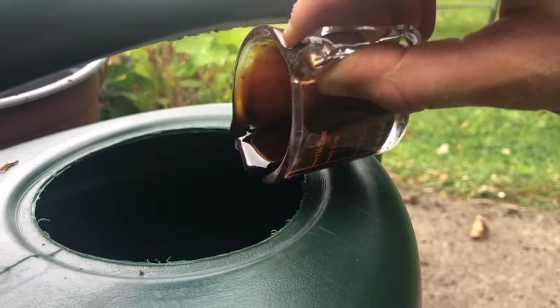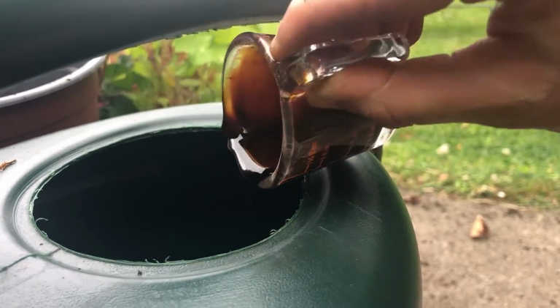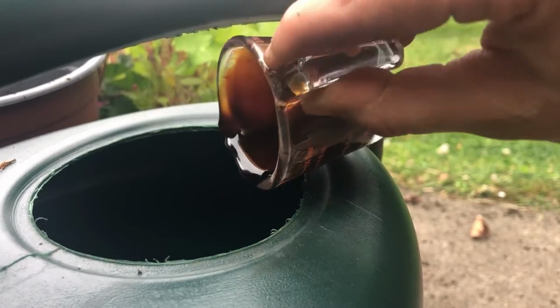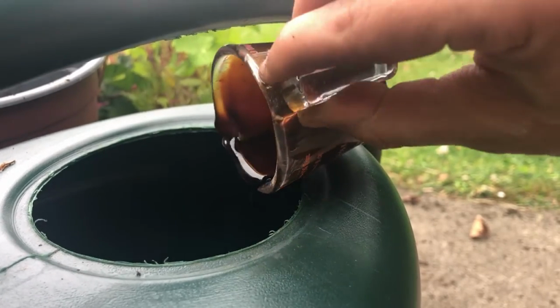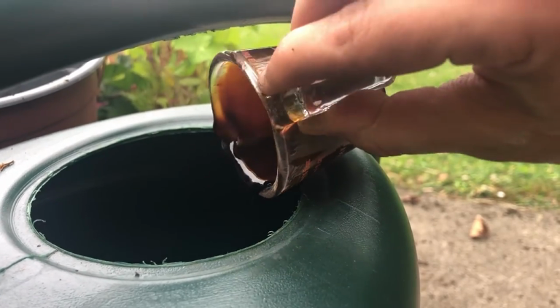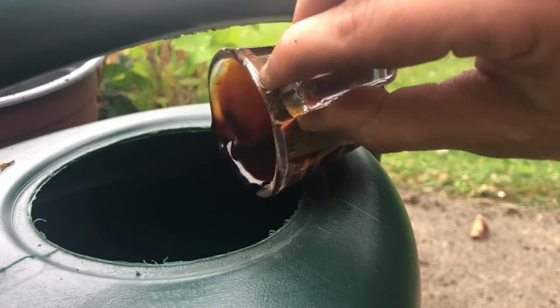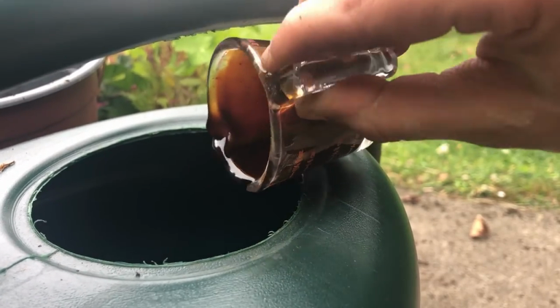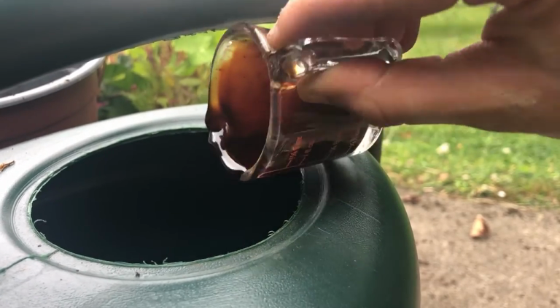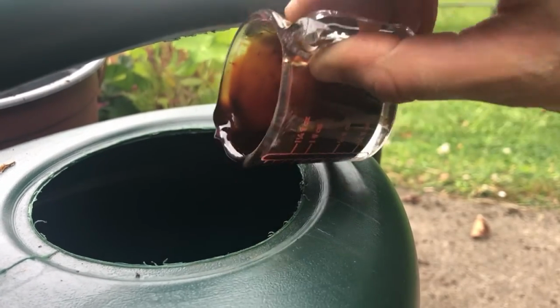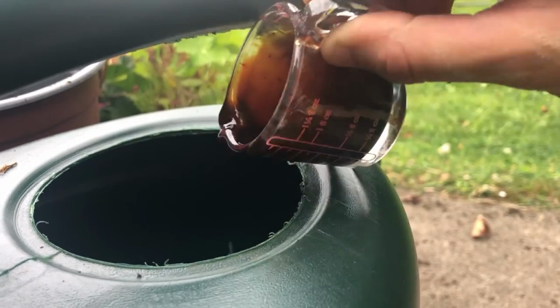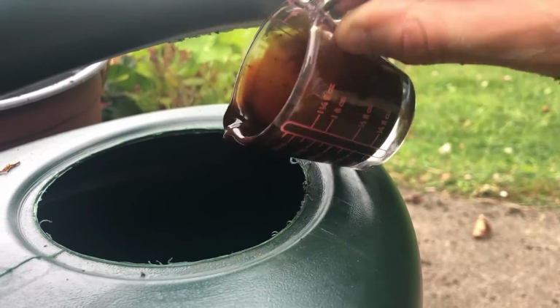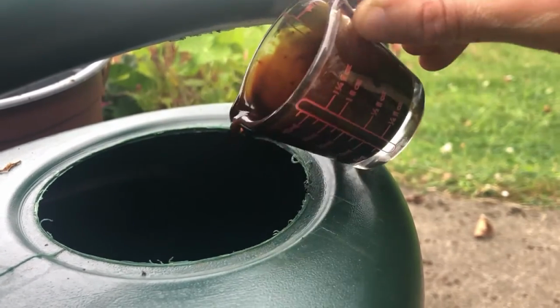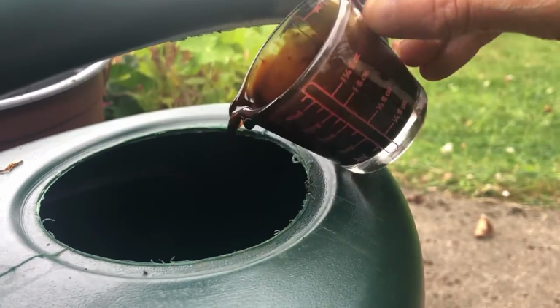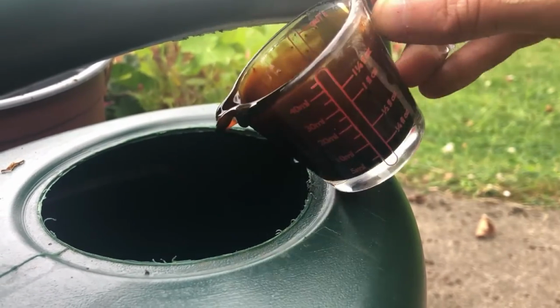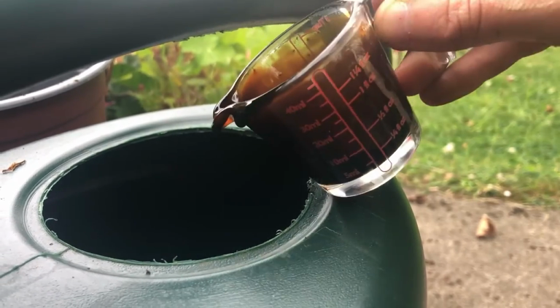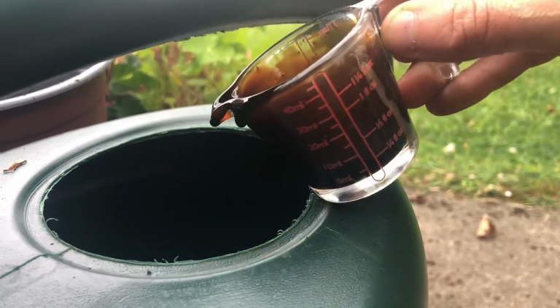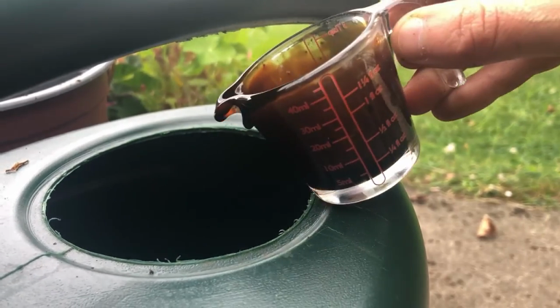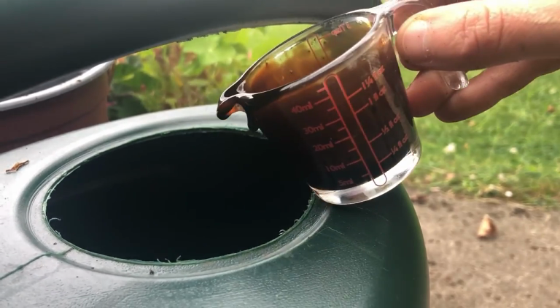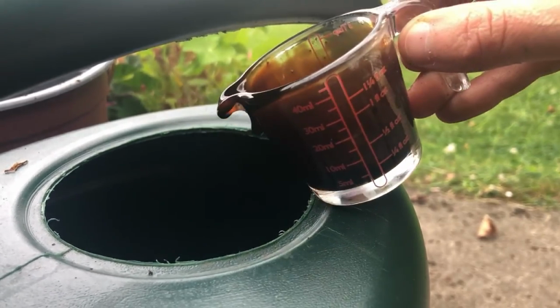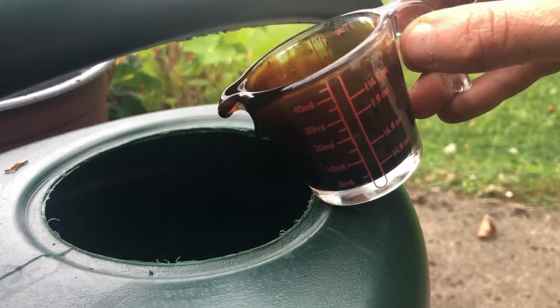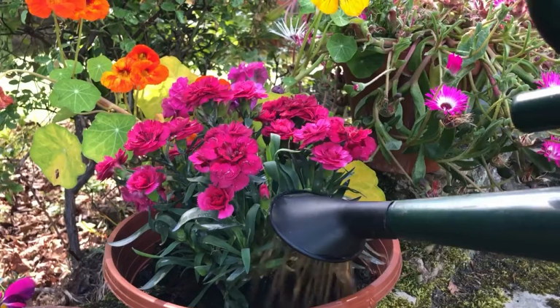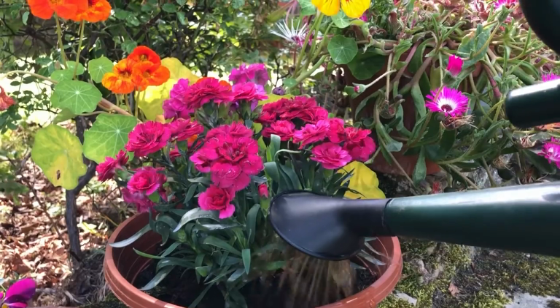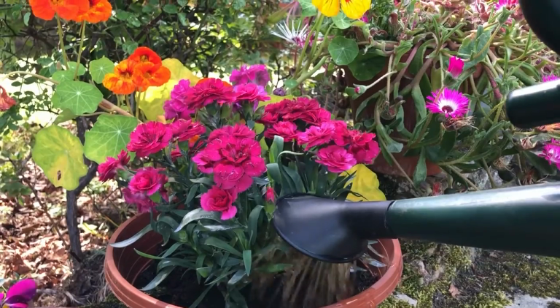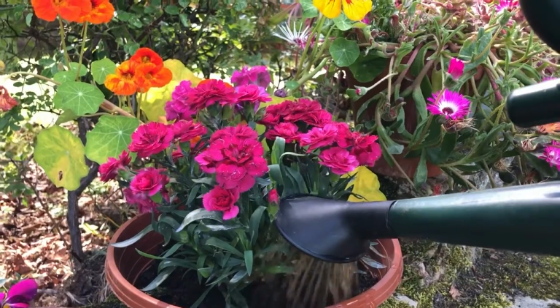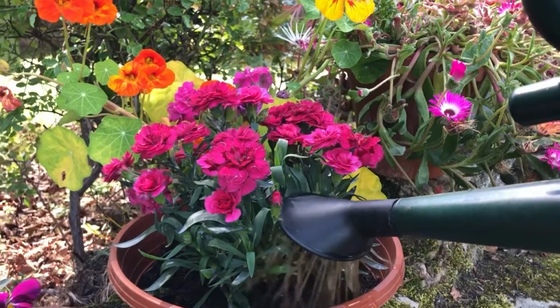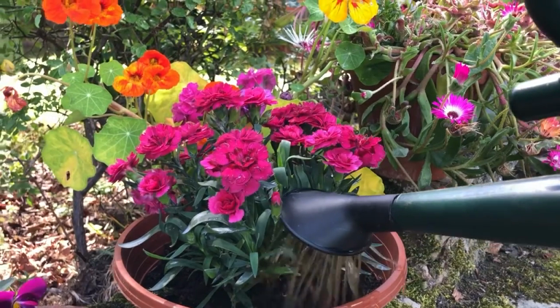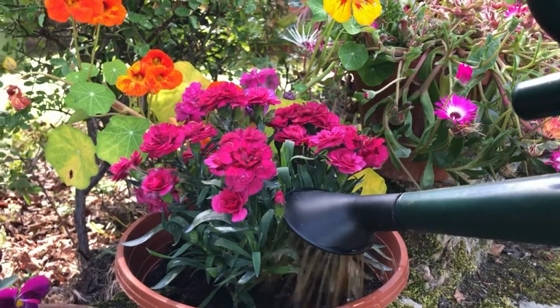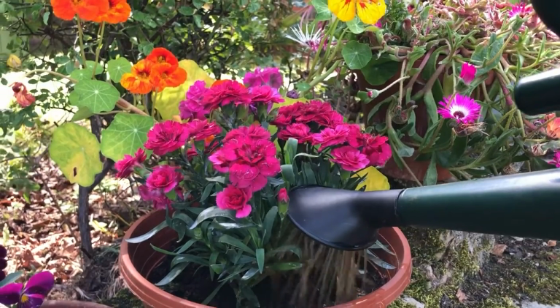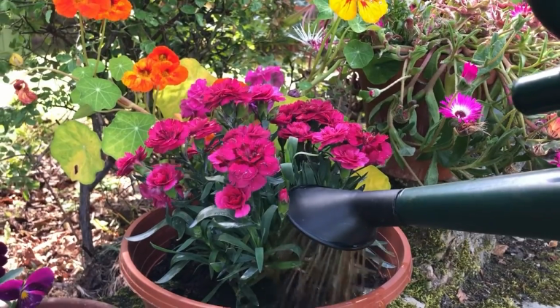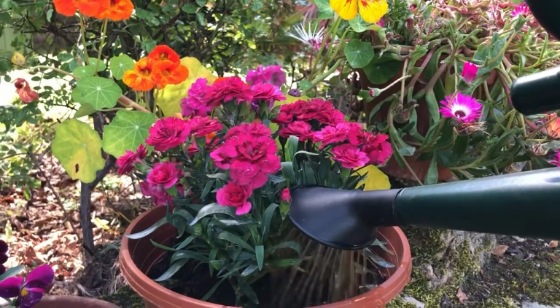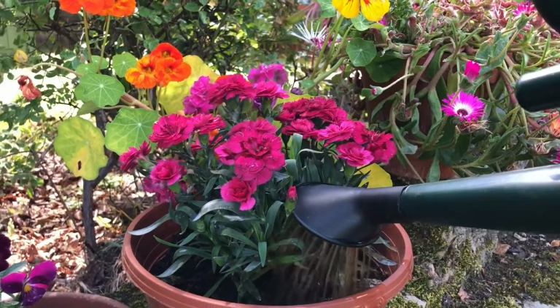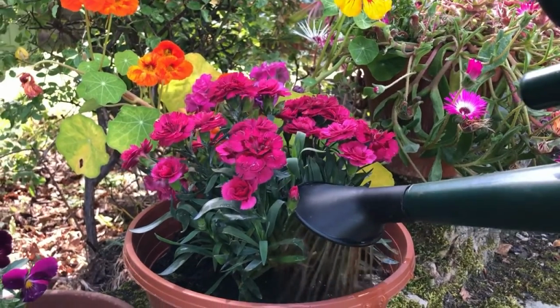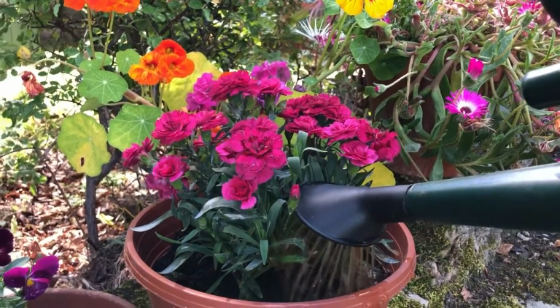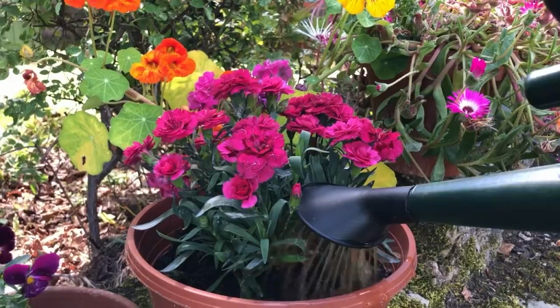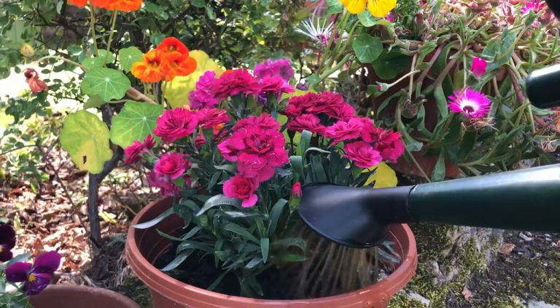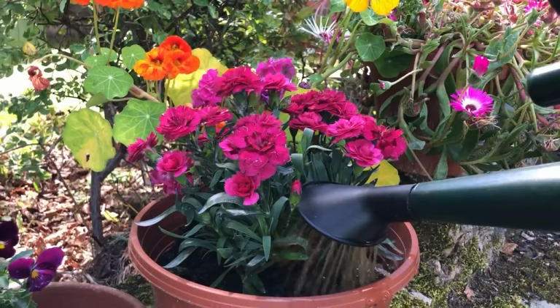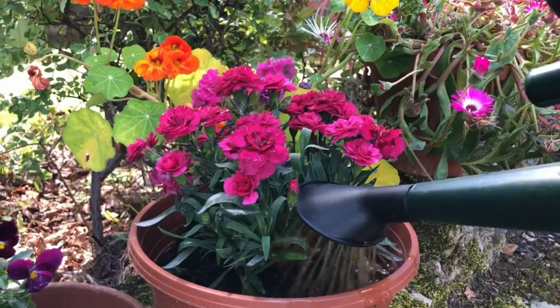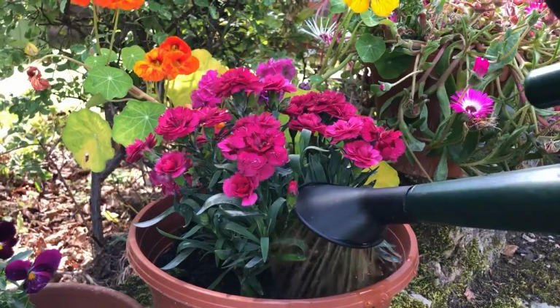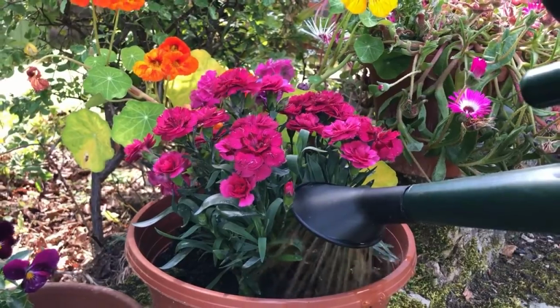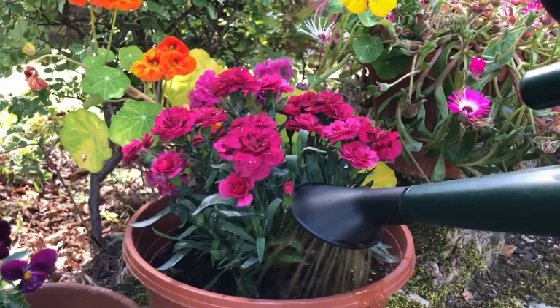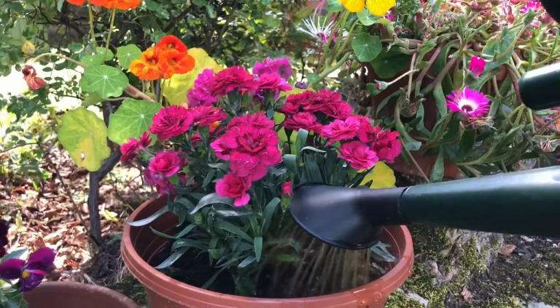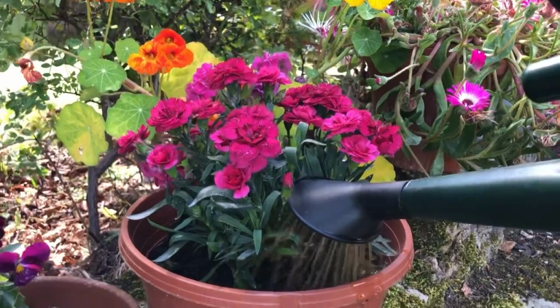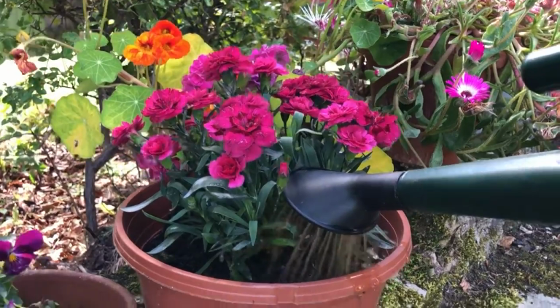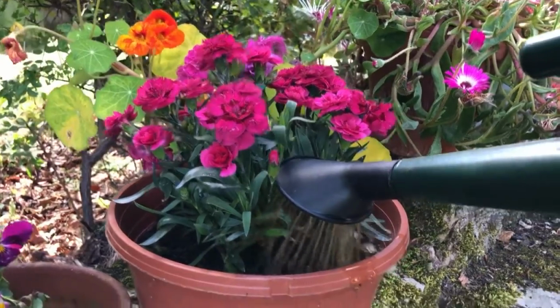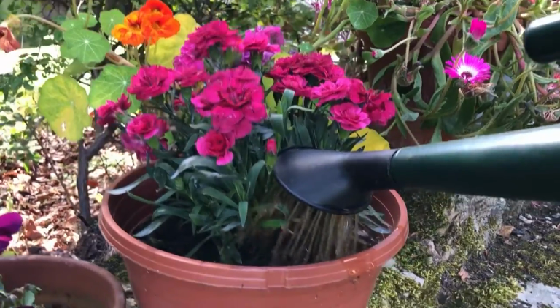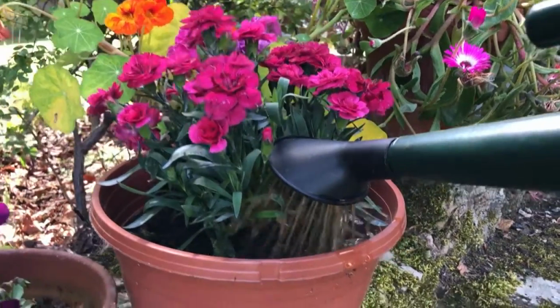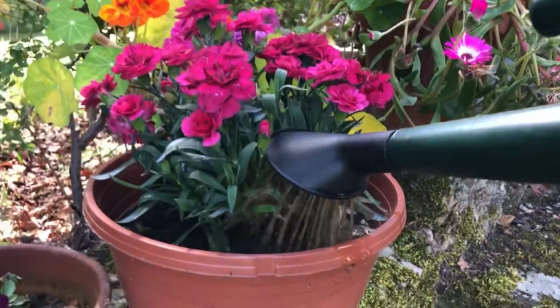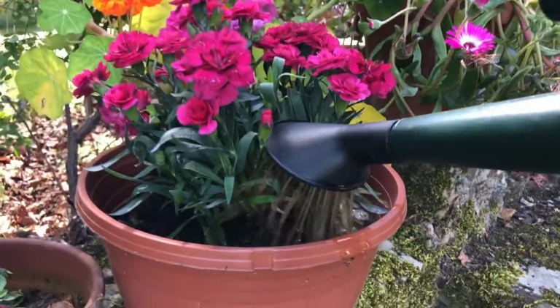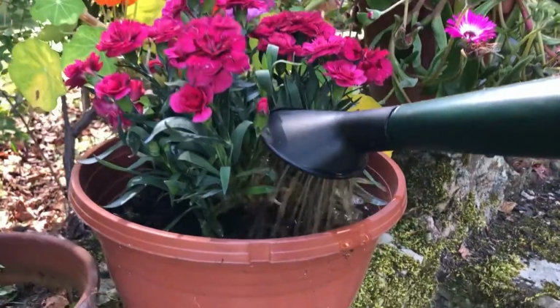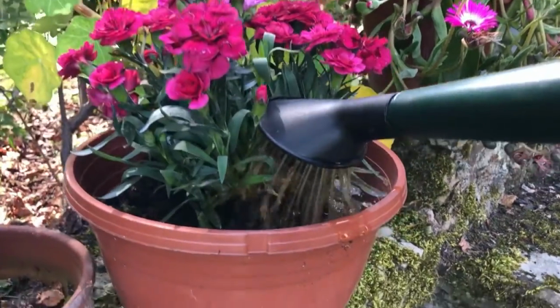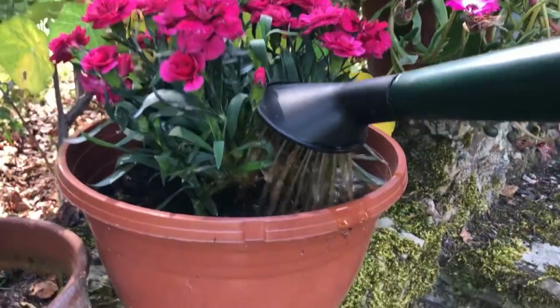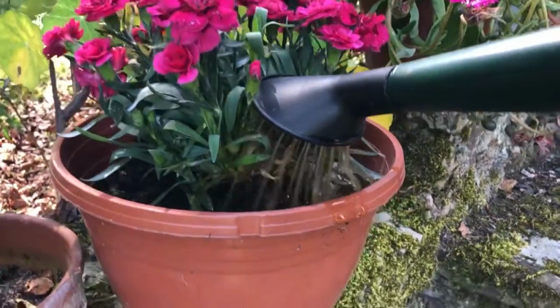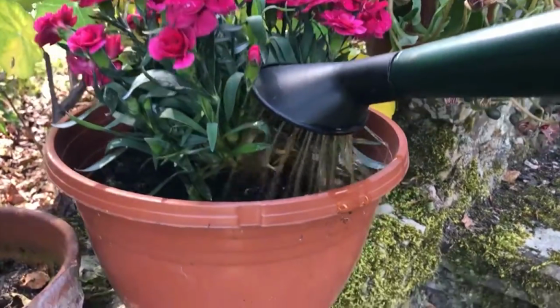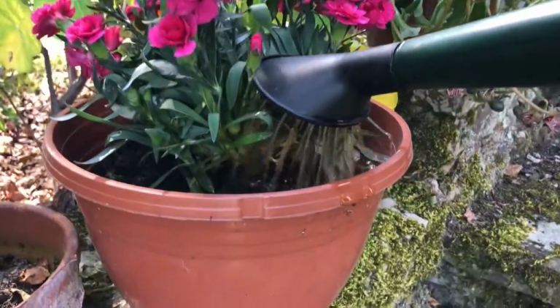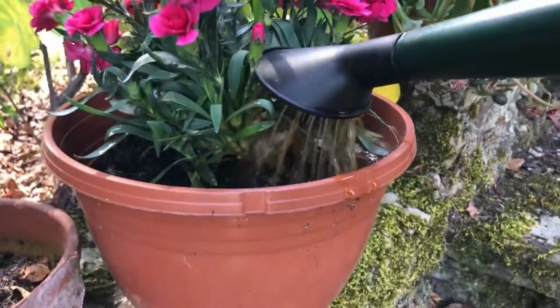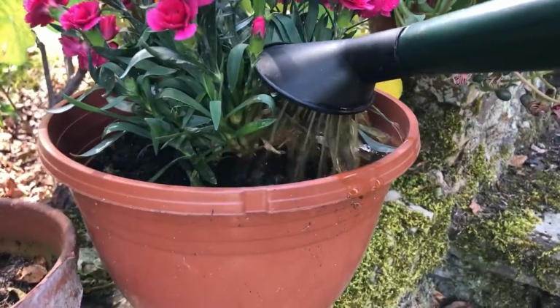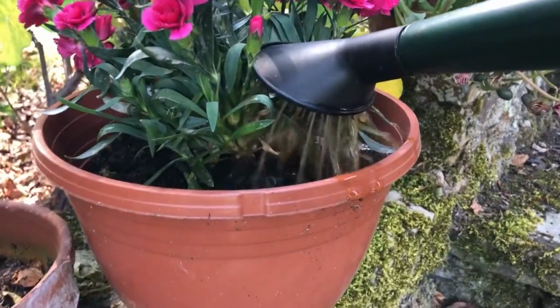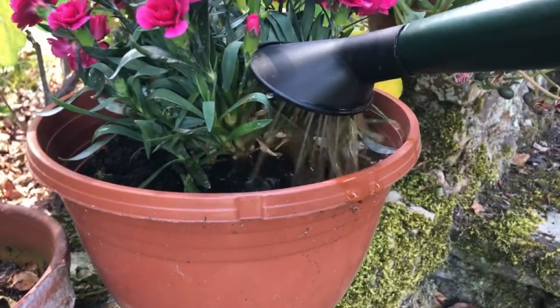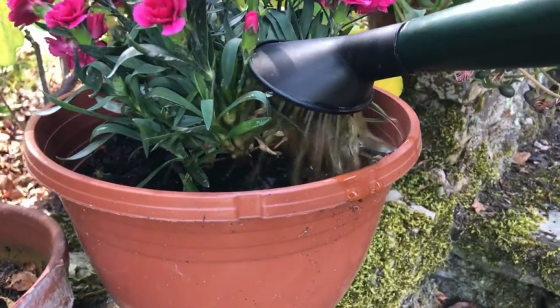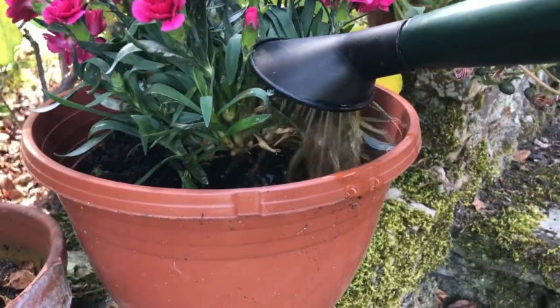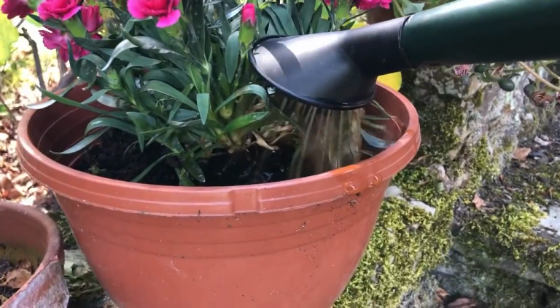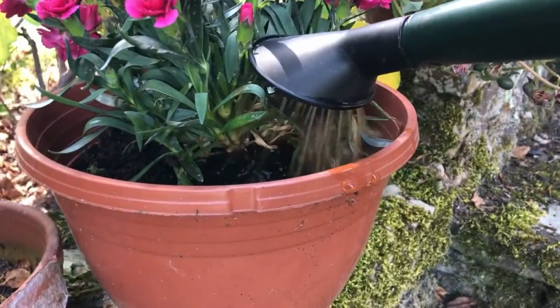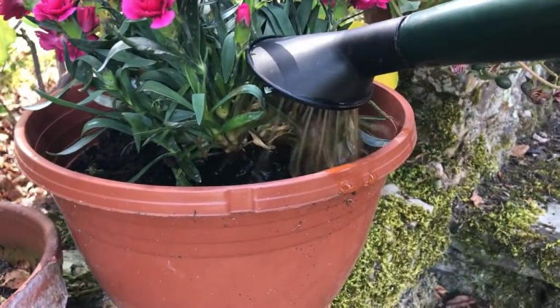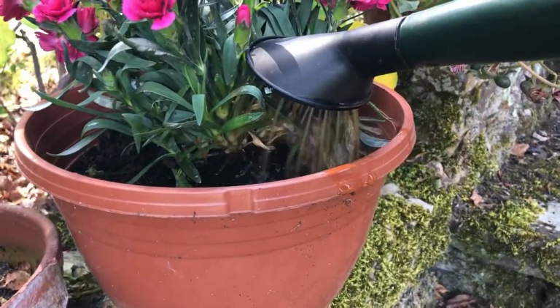Pour into your watering can, mix with water and then water the plant. Try not to get any on the top leaves and water from below.